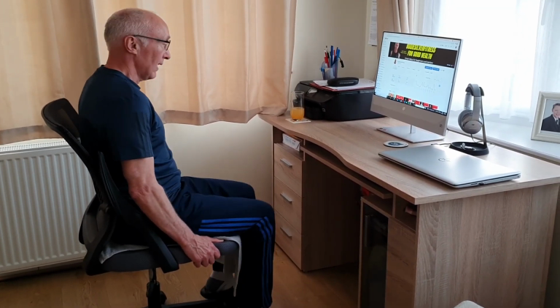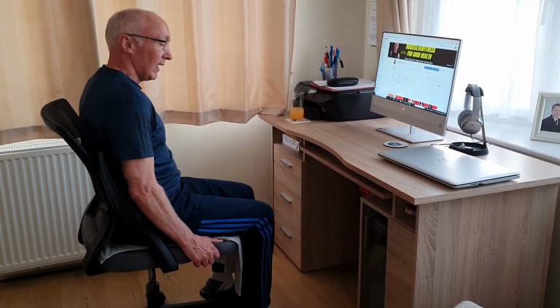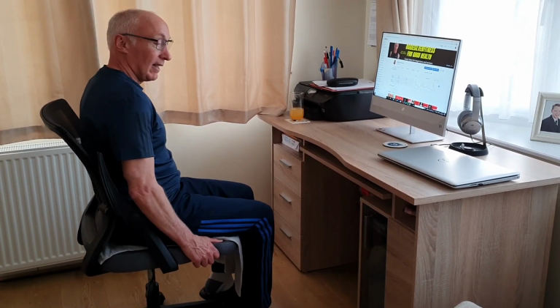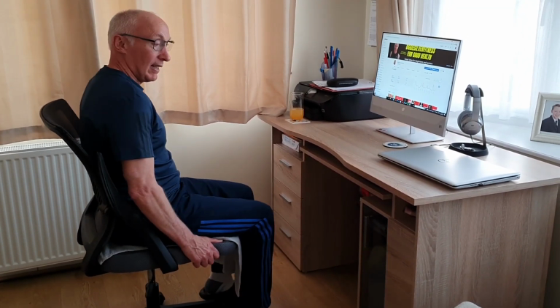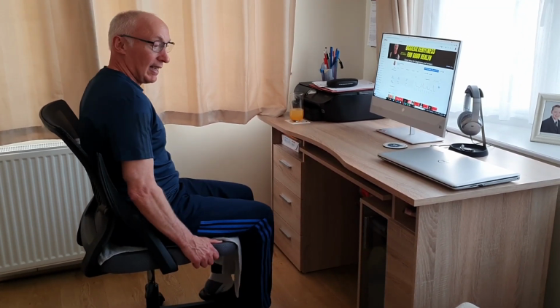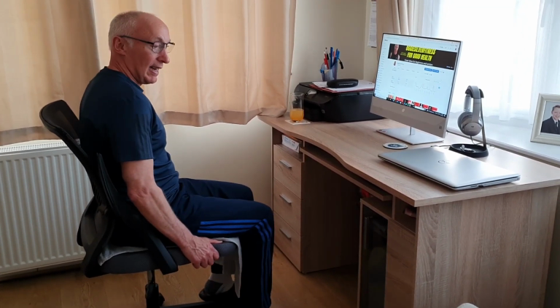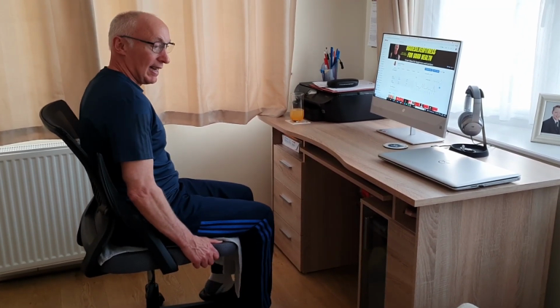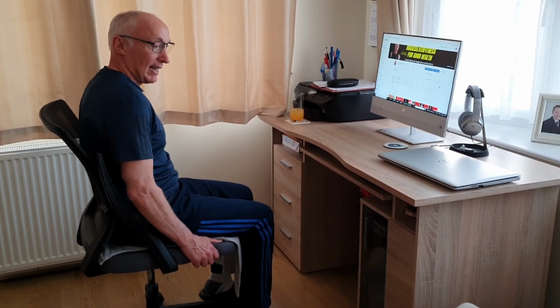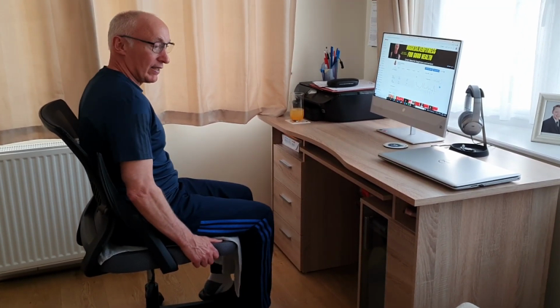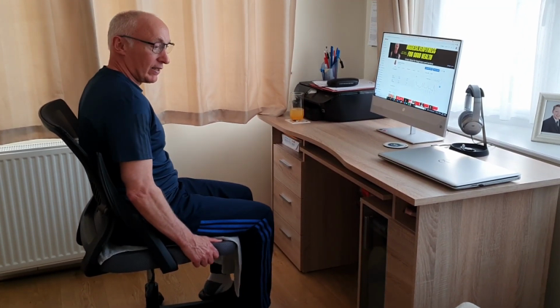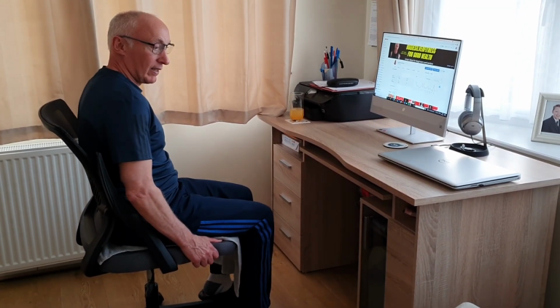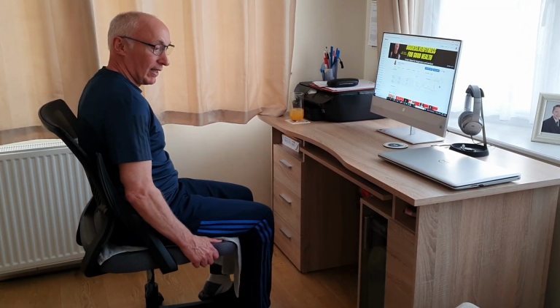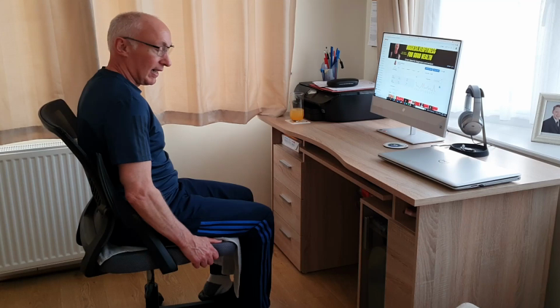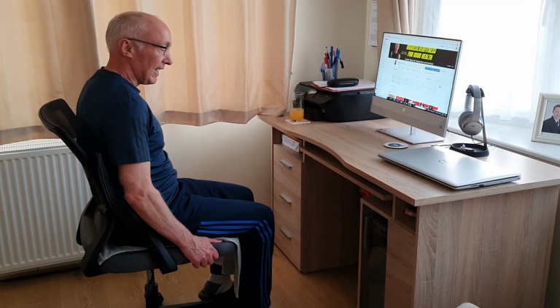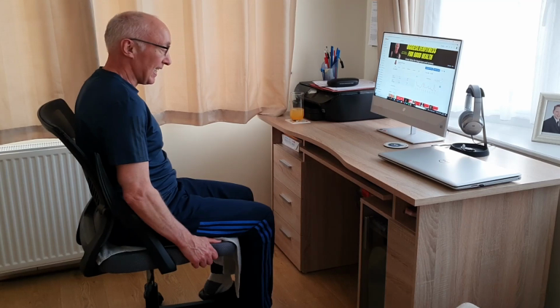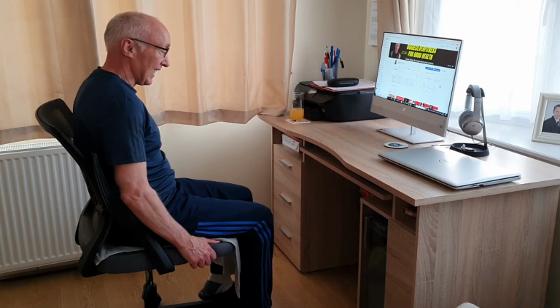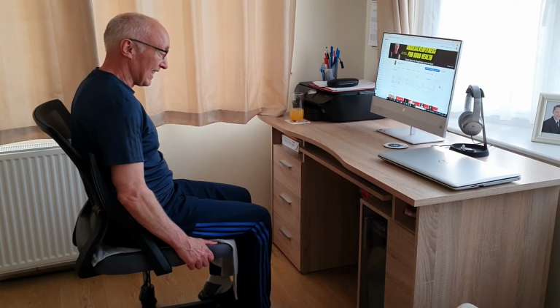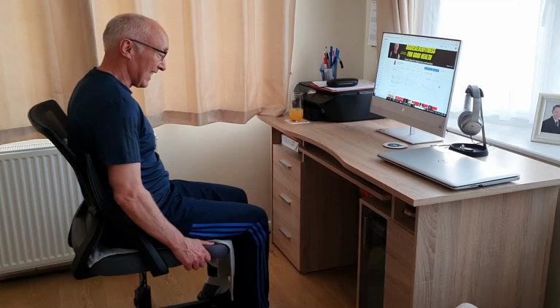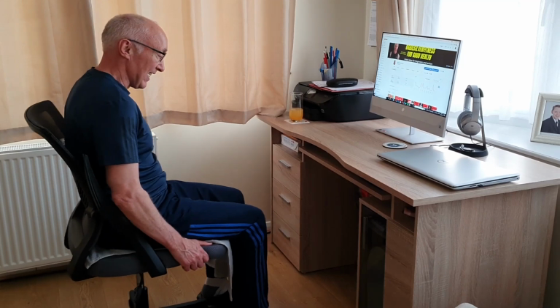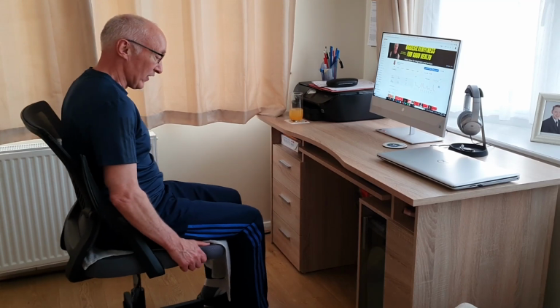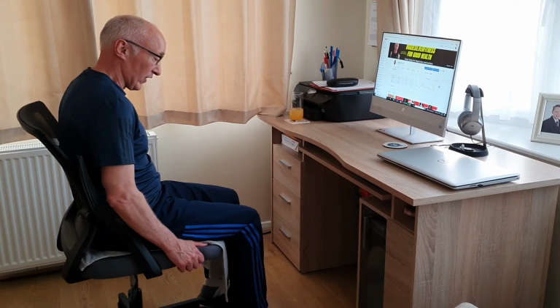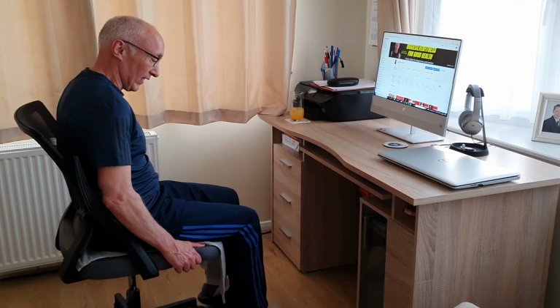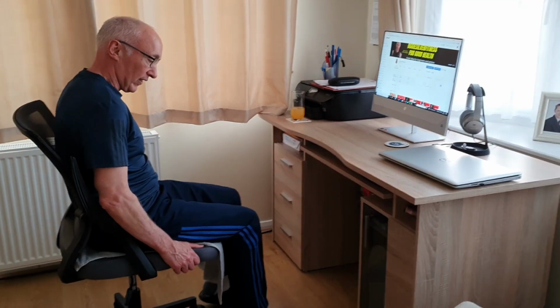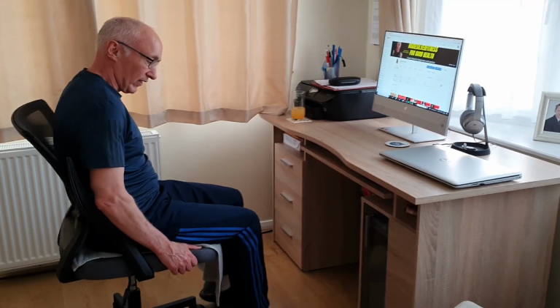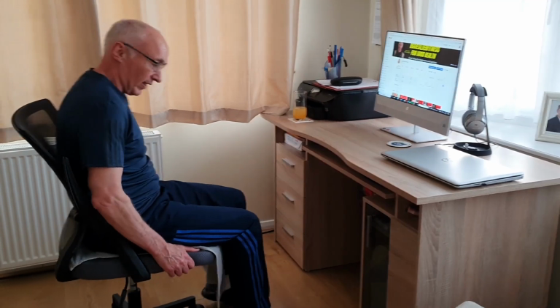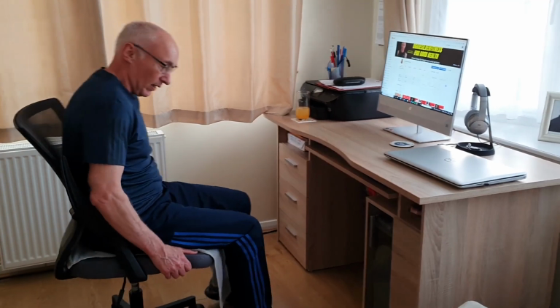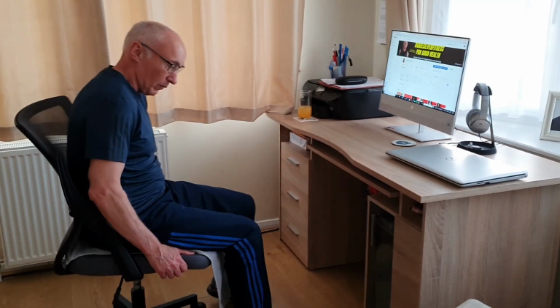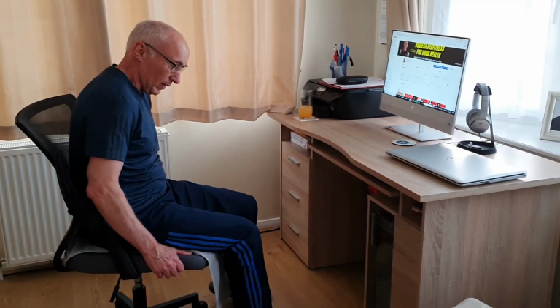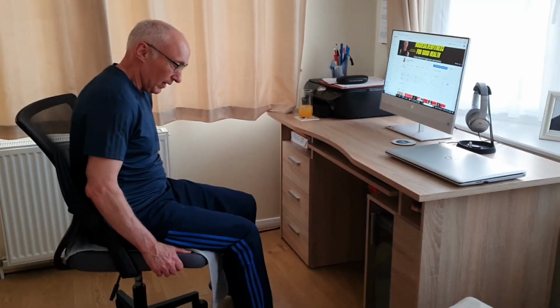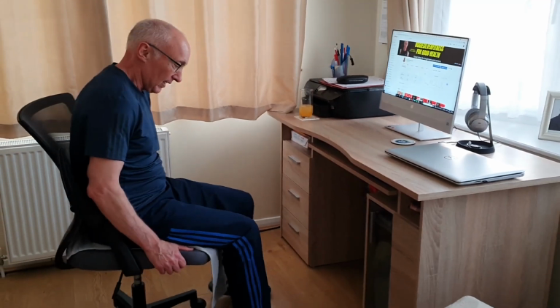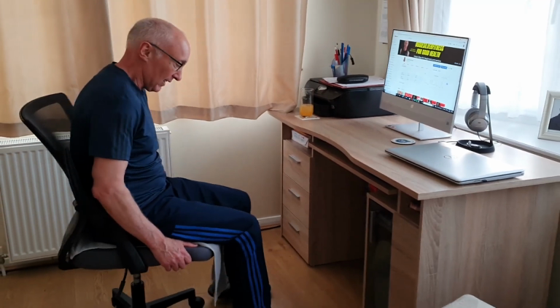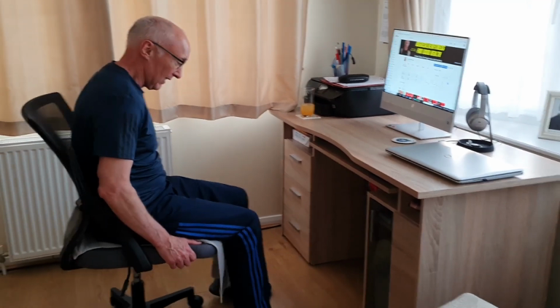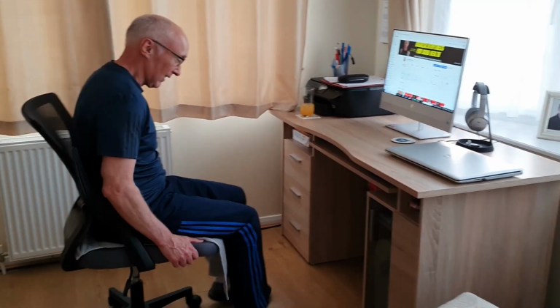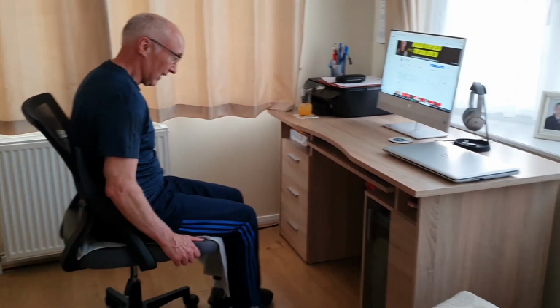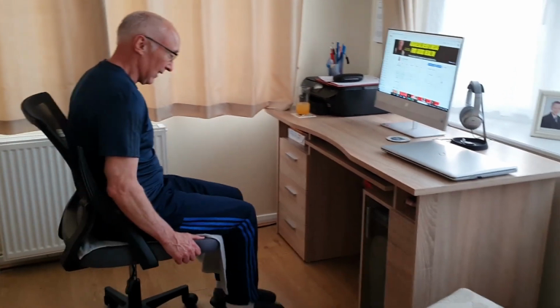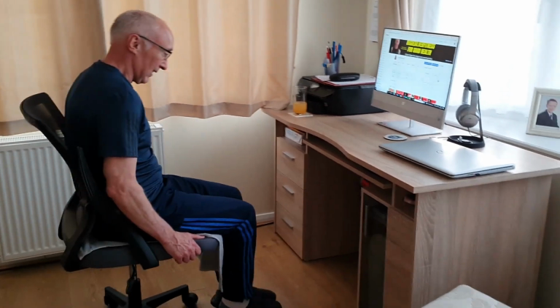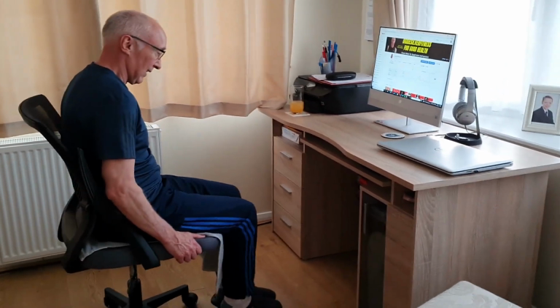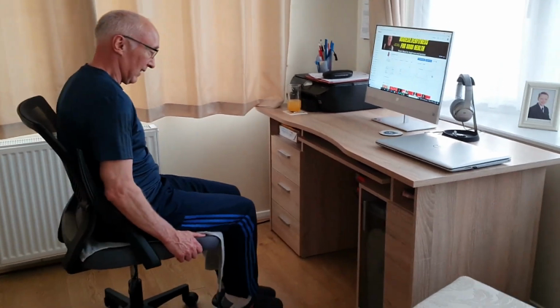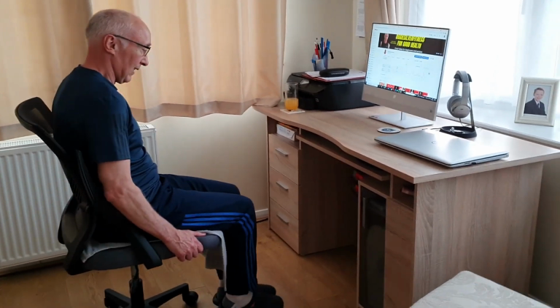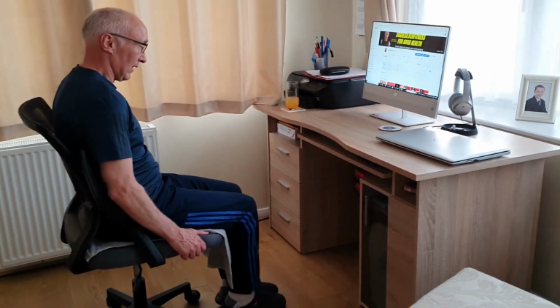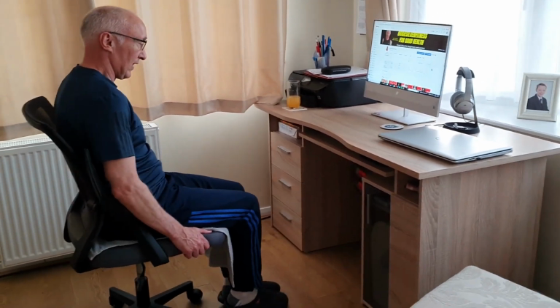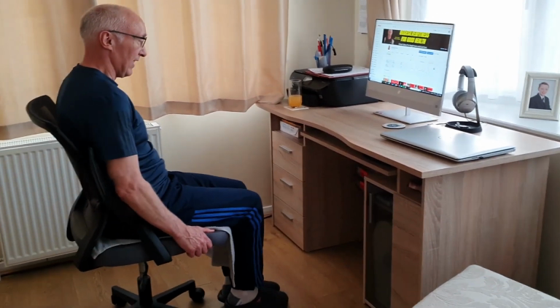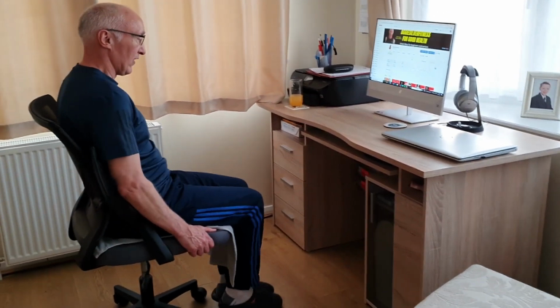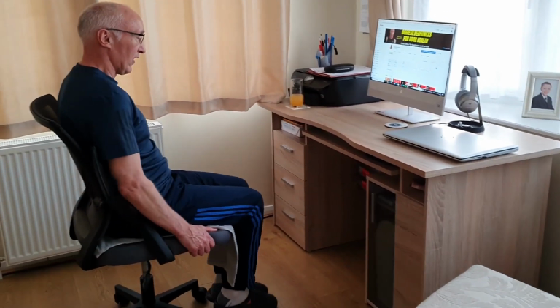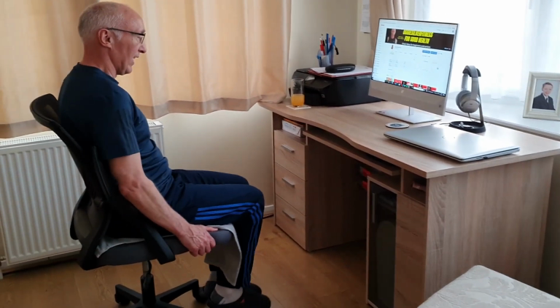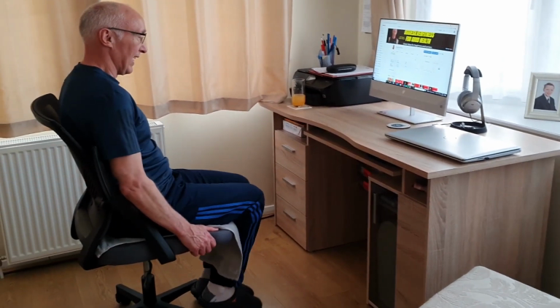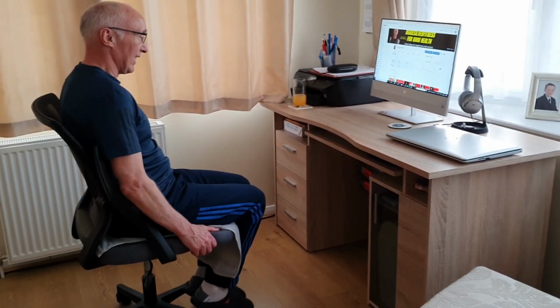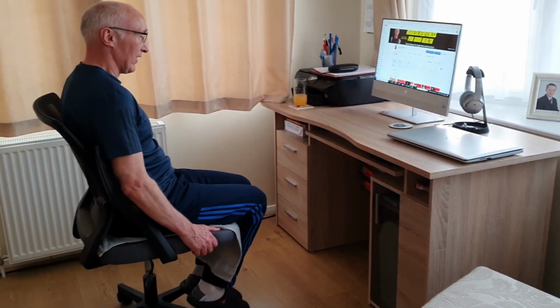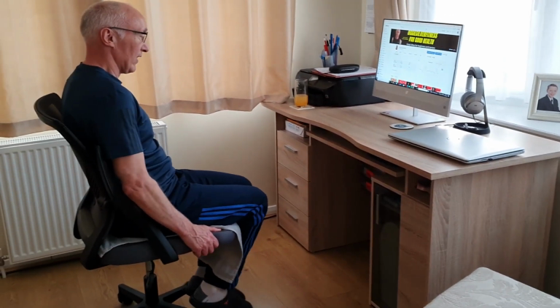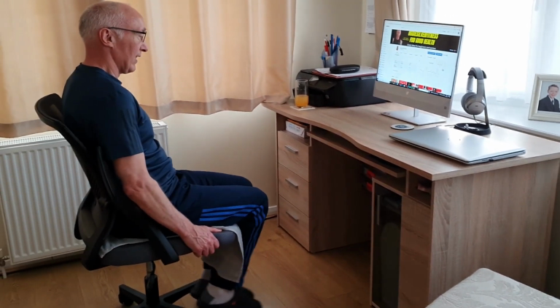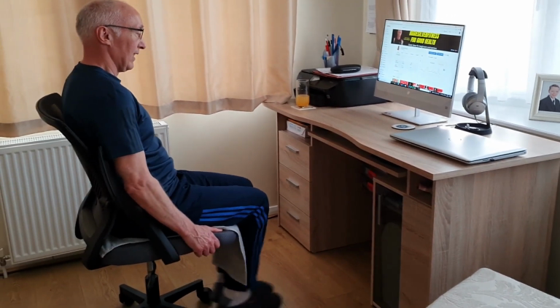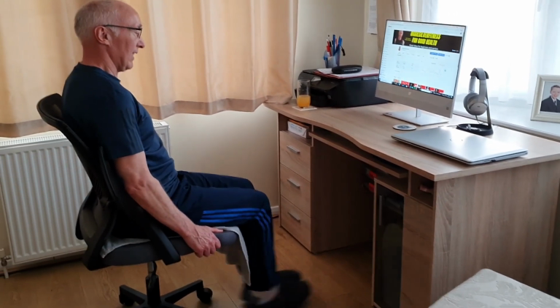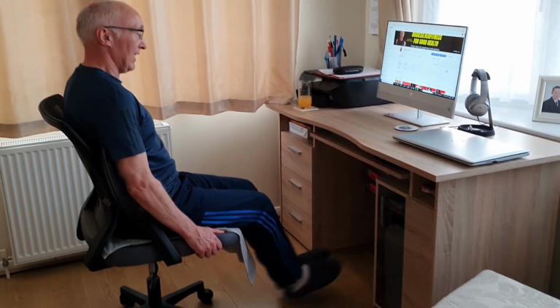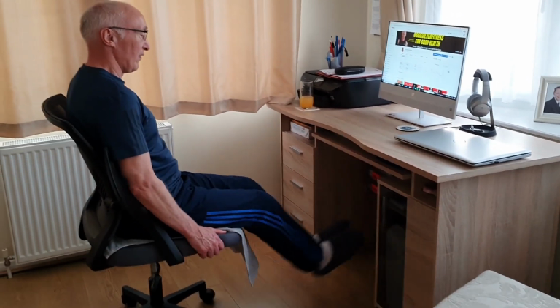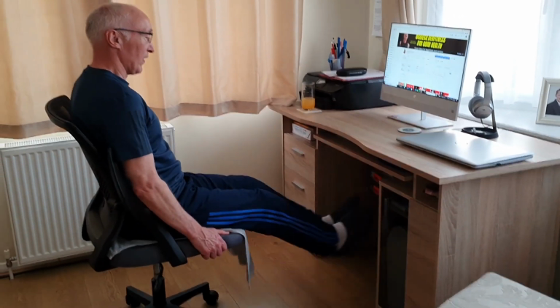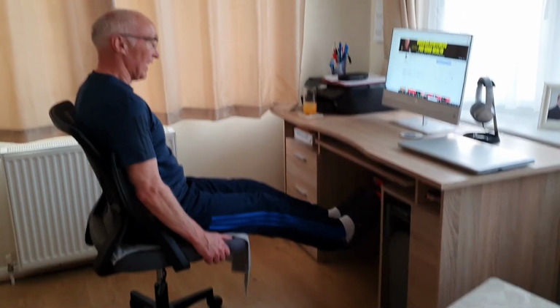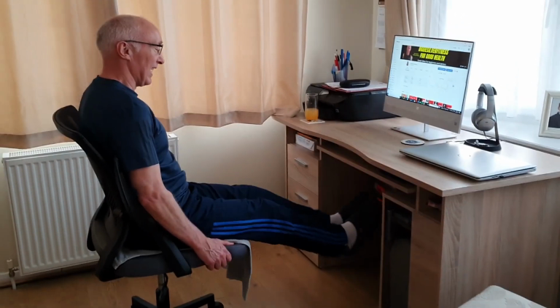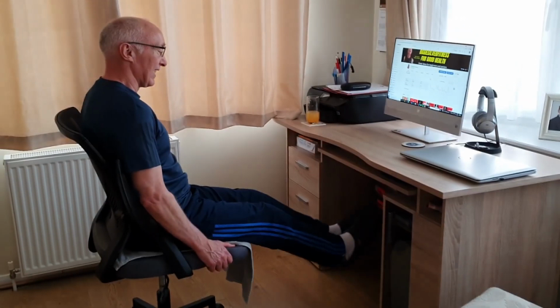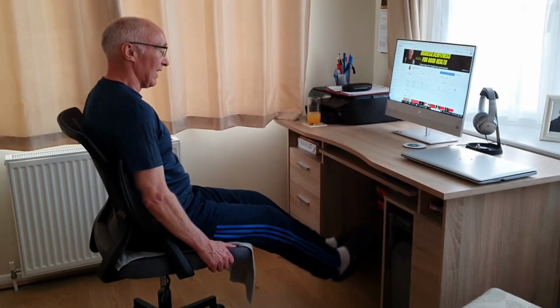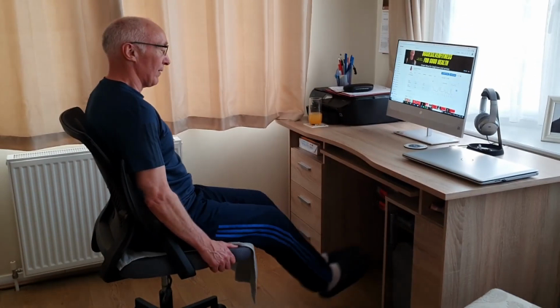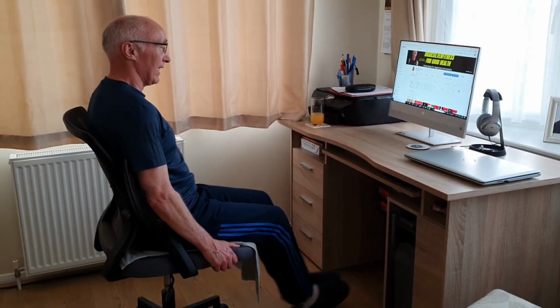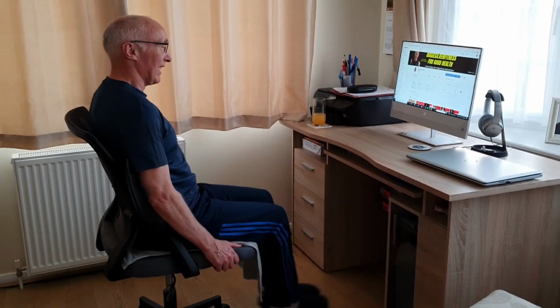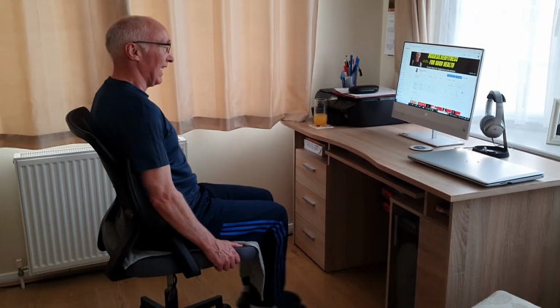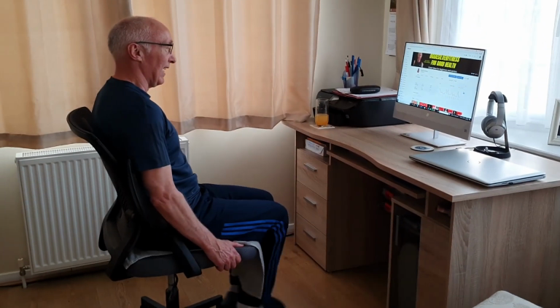And leg extensions — literally just lift your legs up like that, ten repetitions.